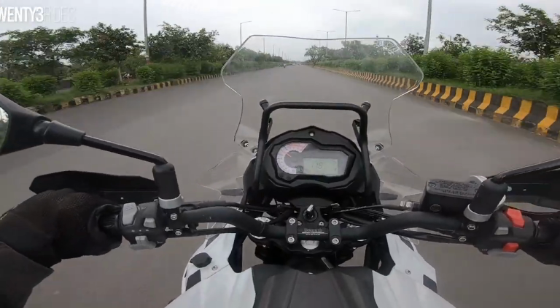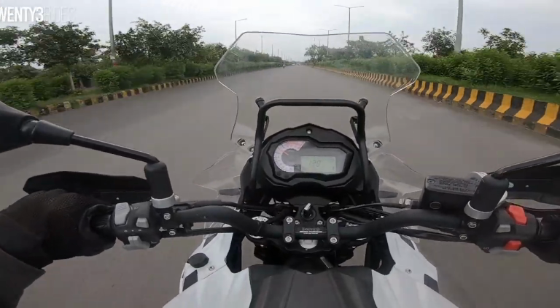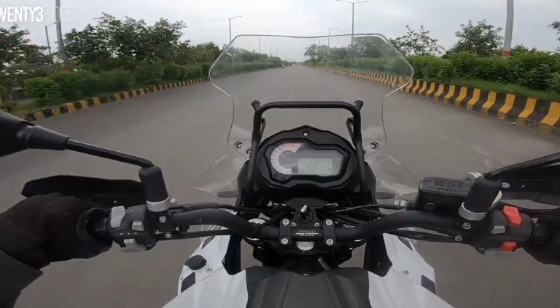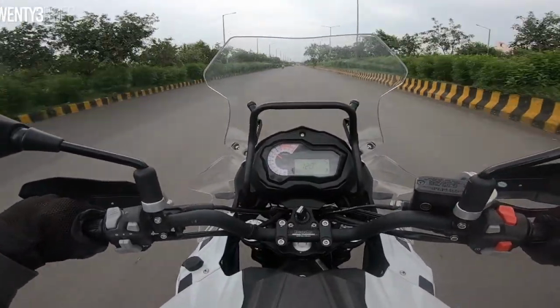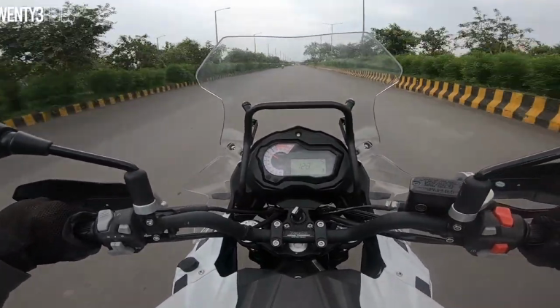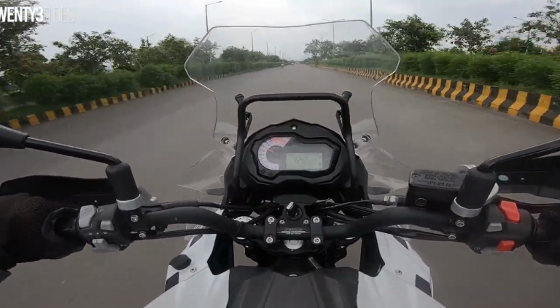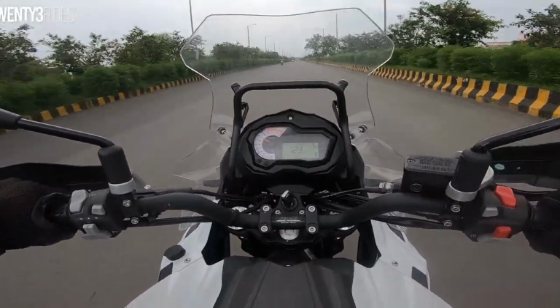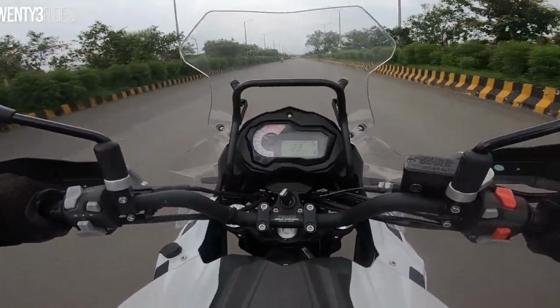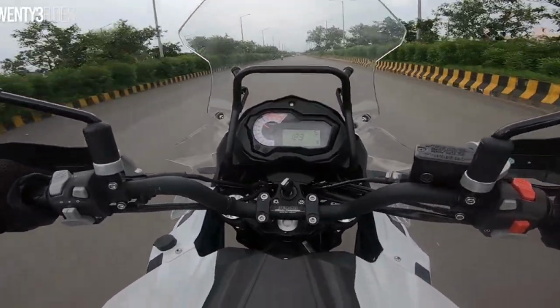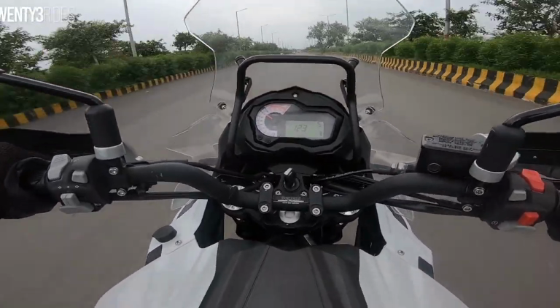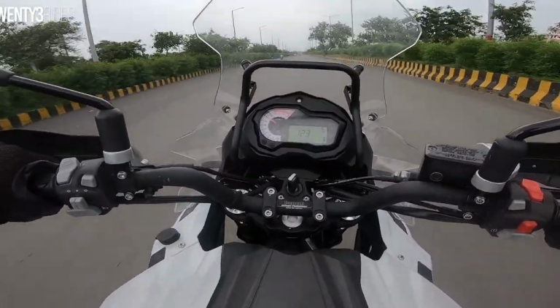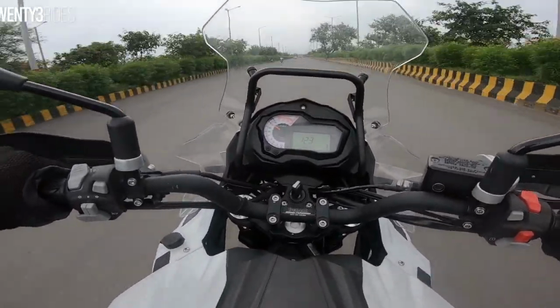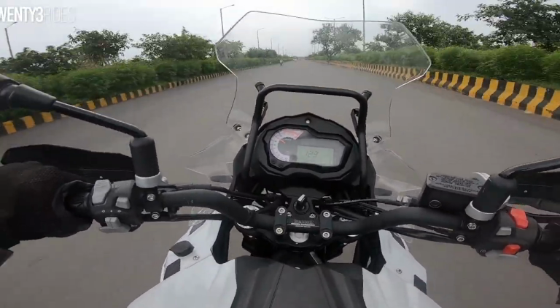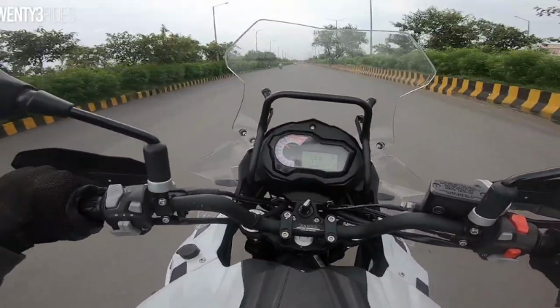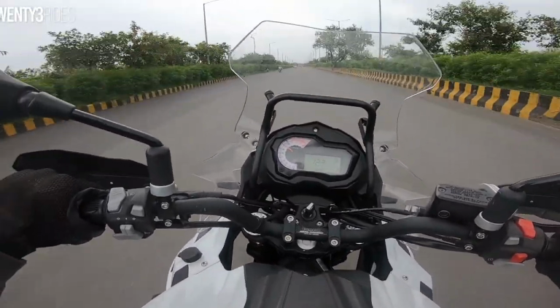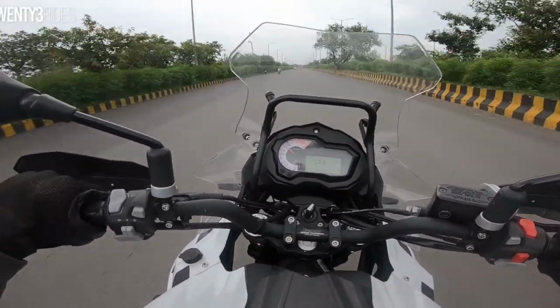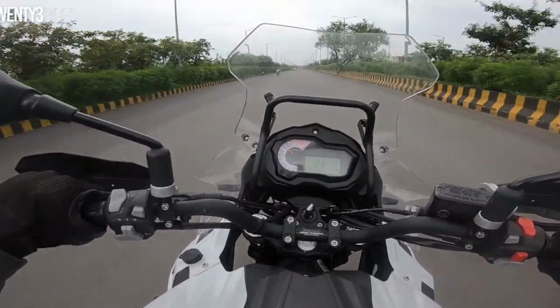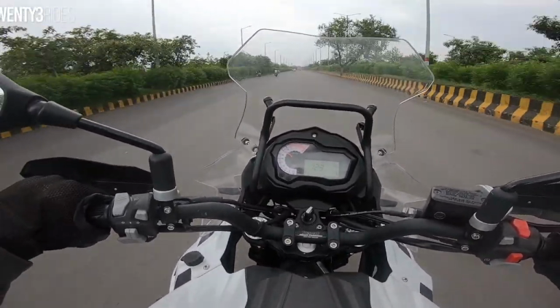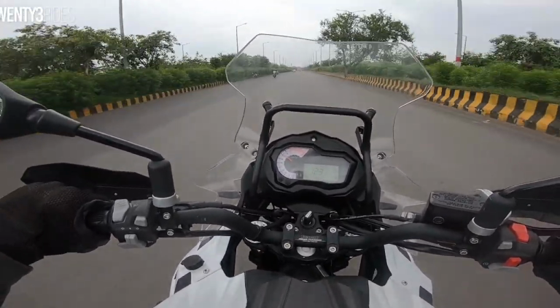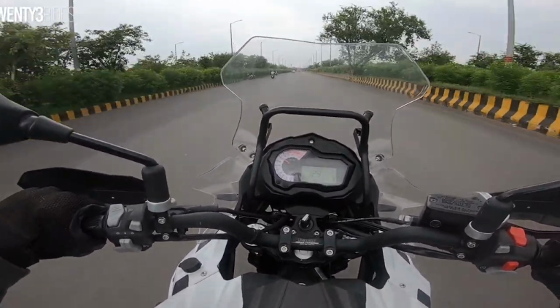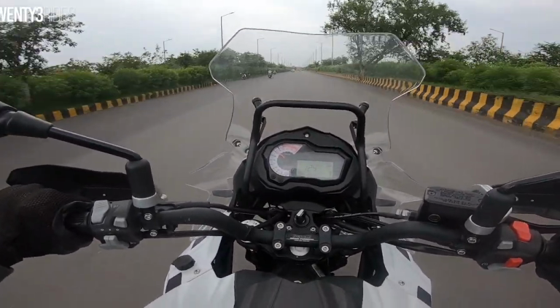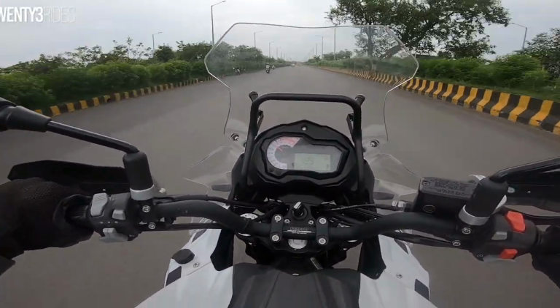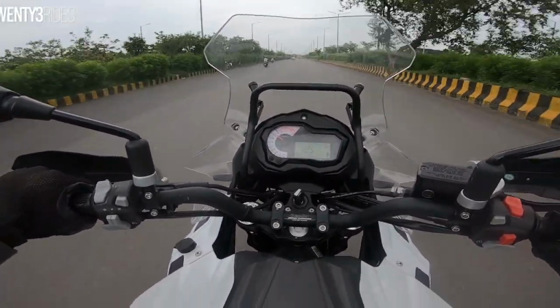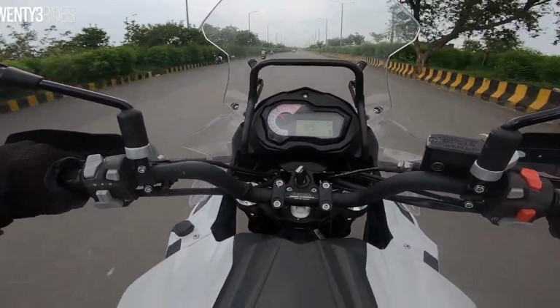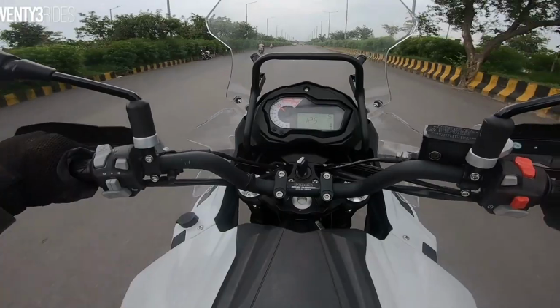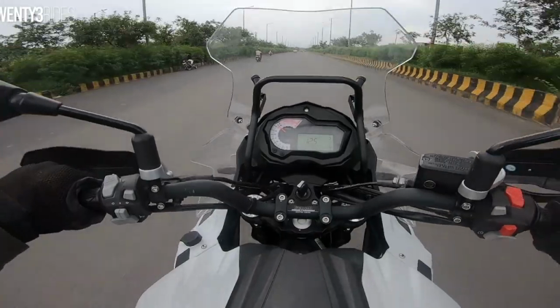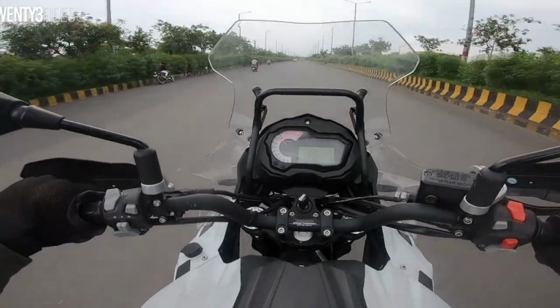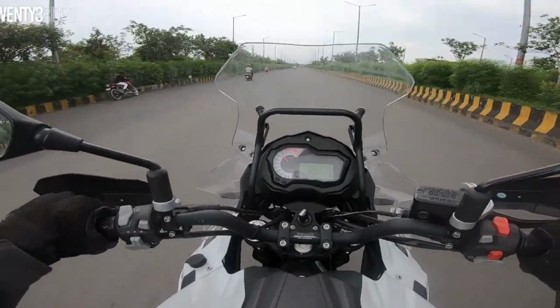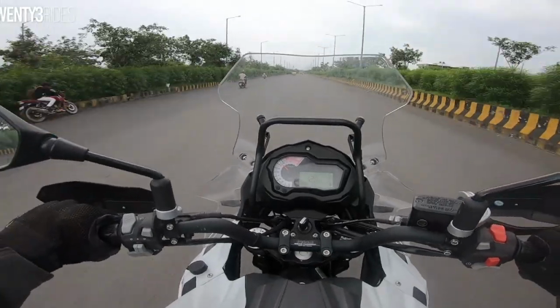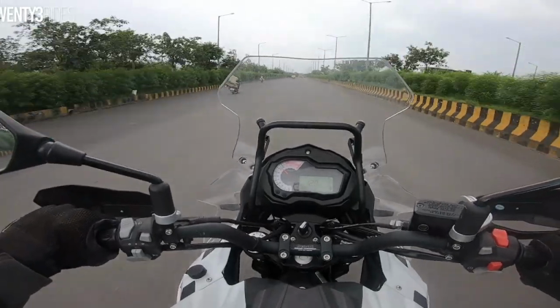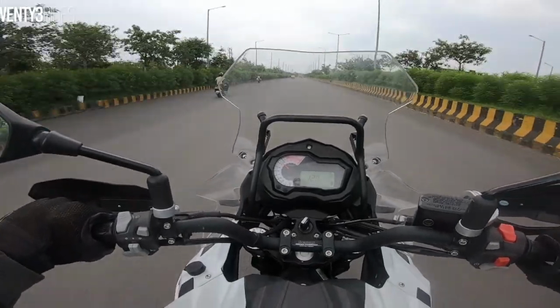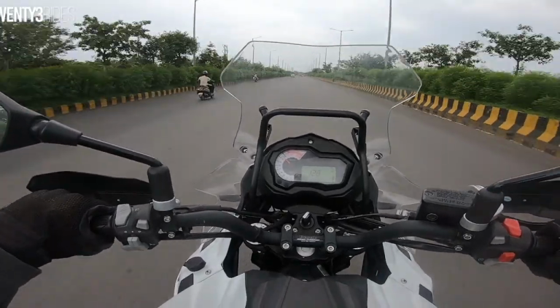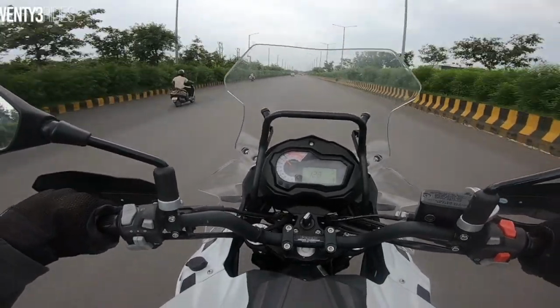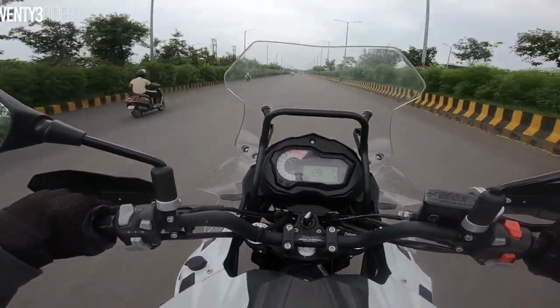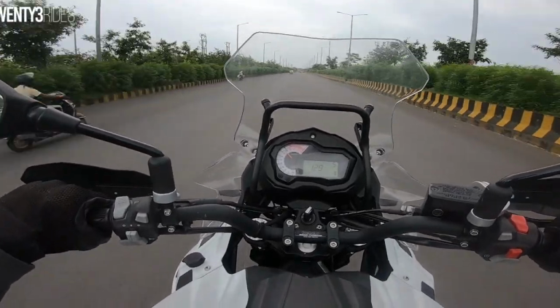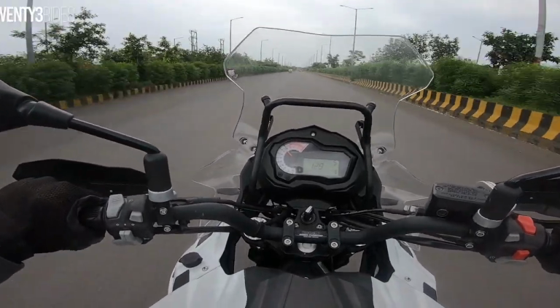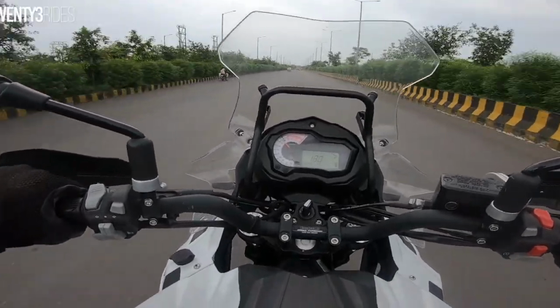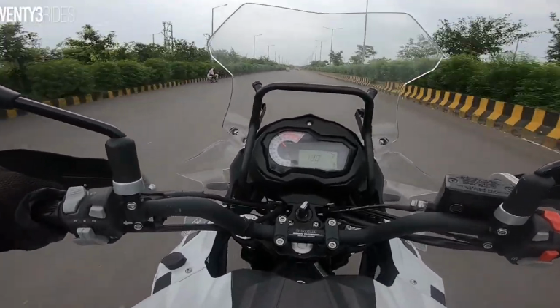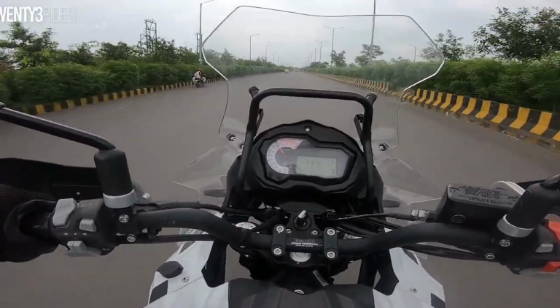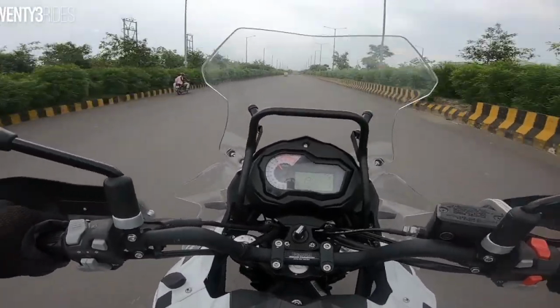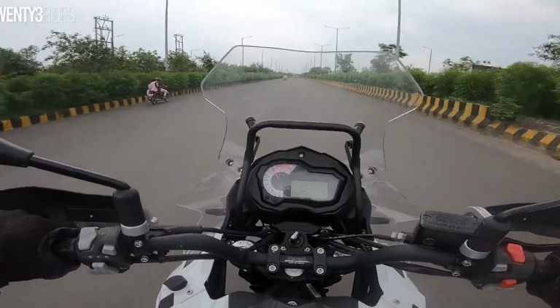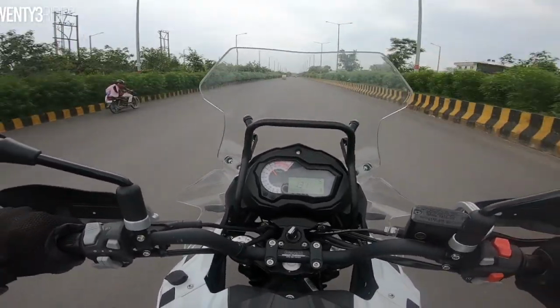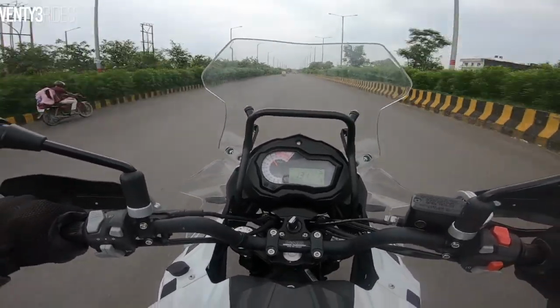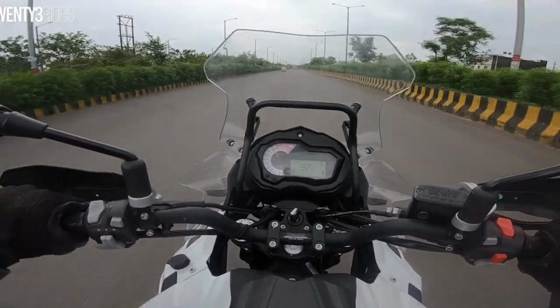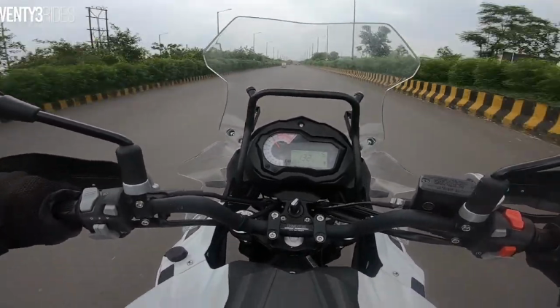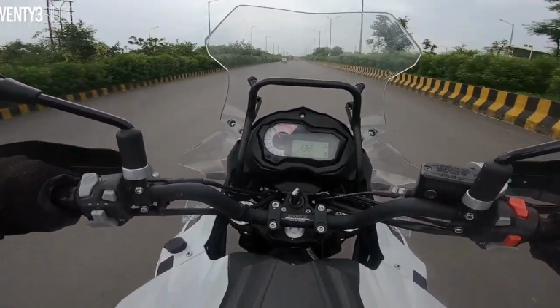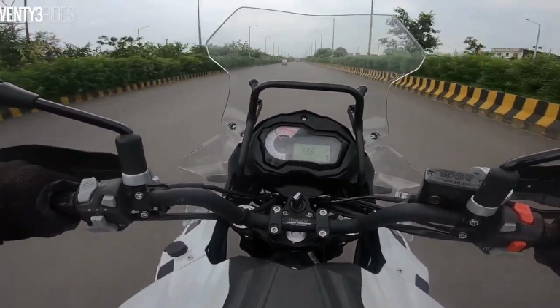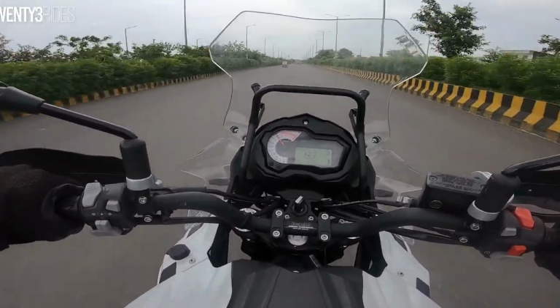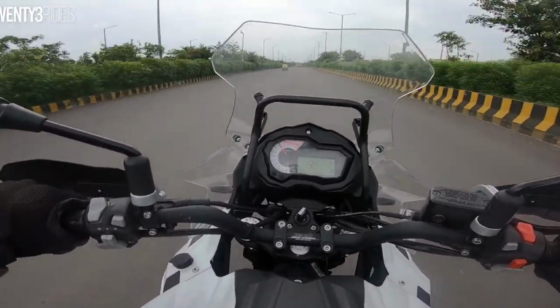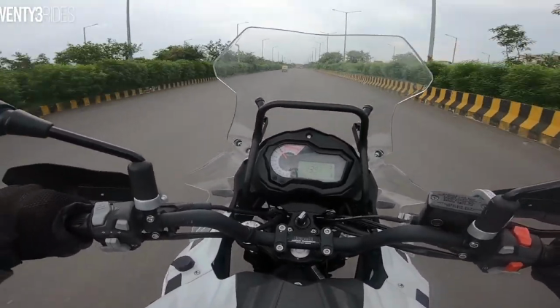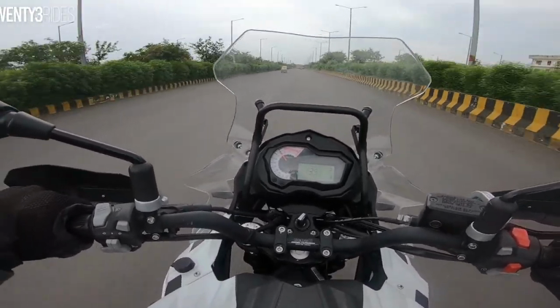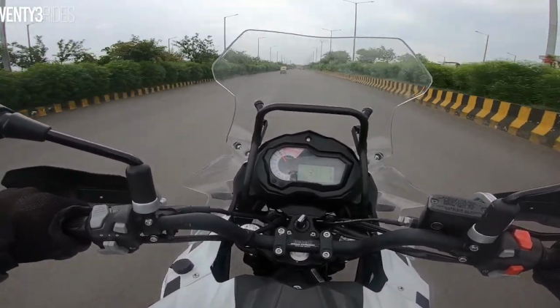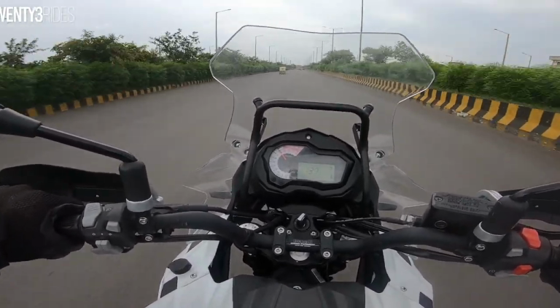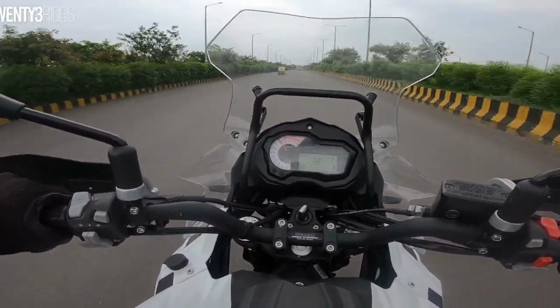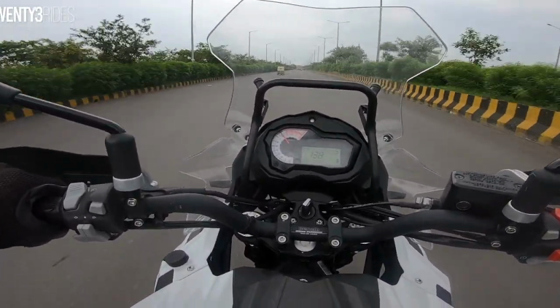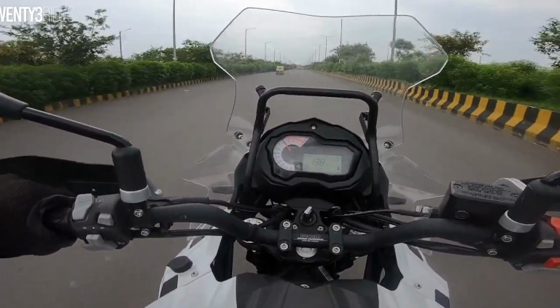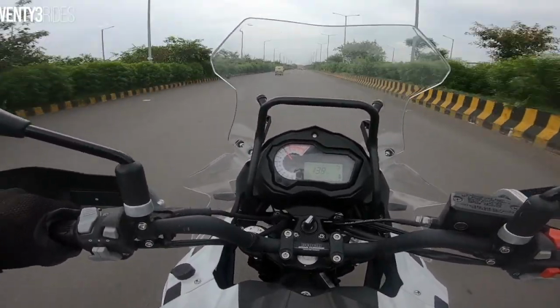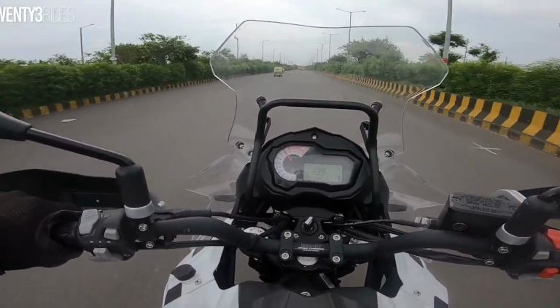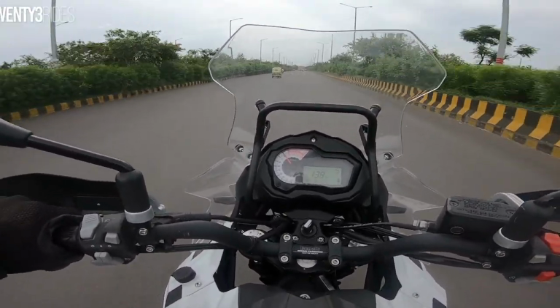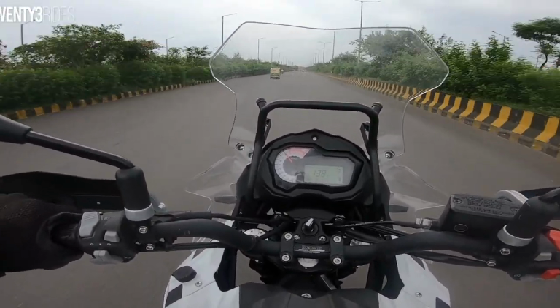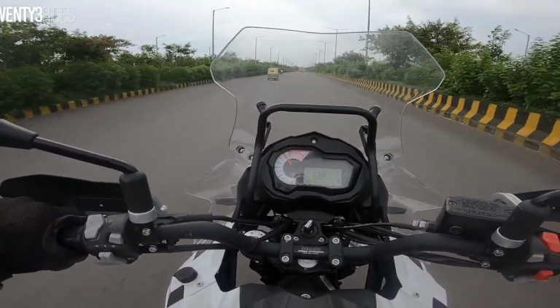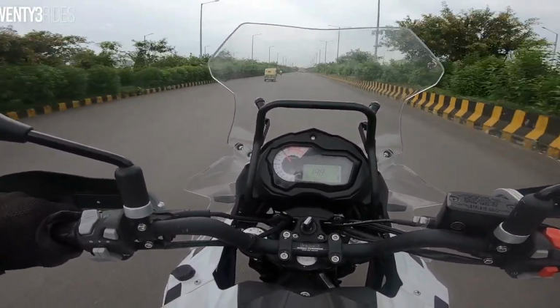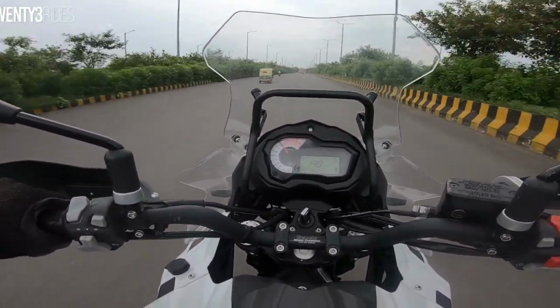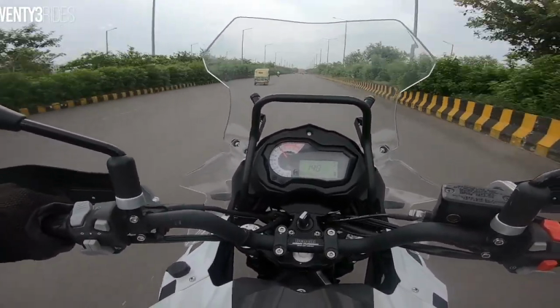Just about 2-3 km left to reach the Benelli showroom. Before we get there, let's do one more run.